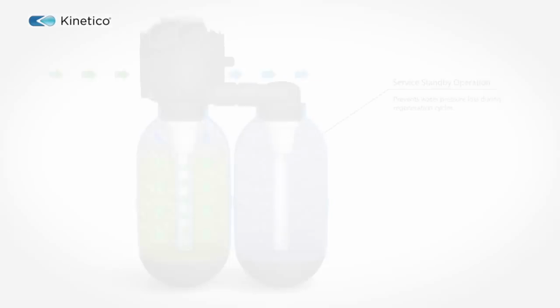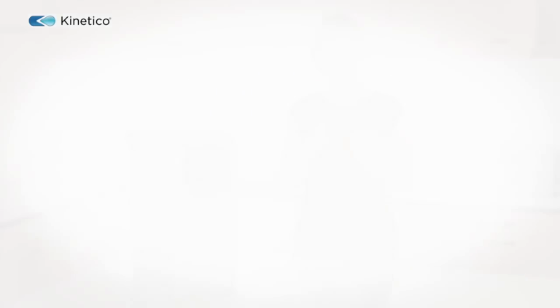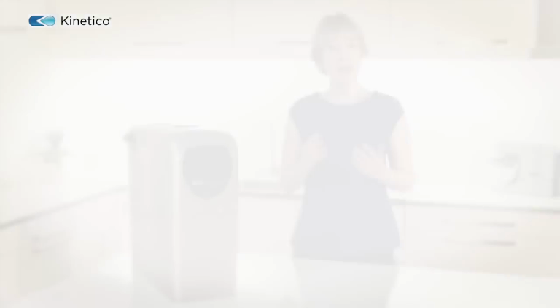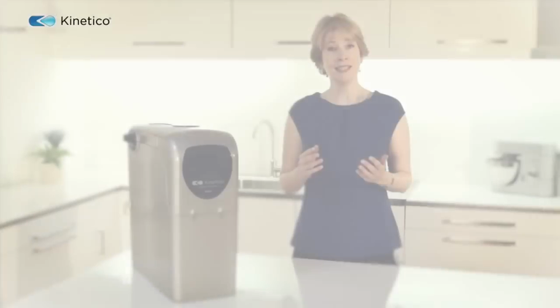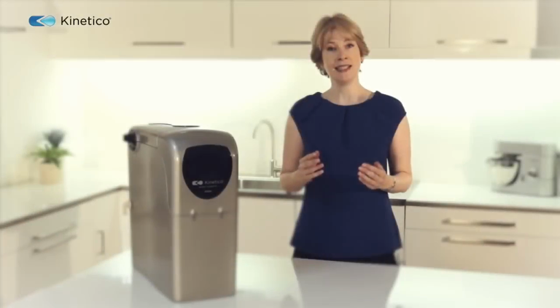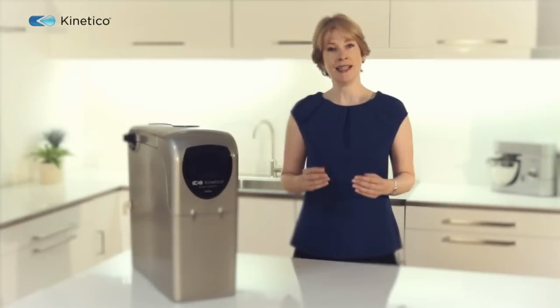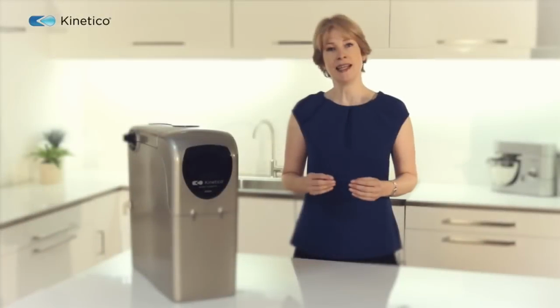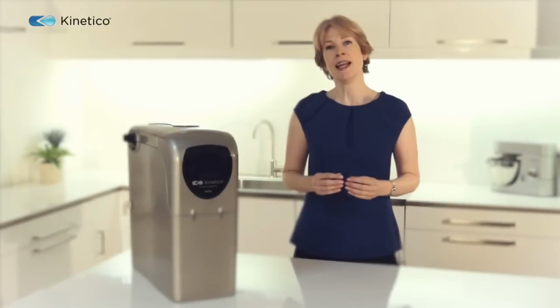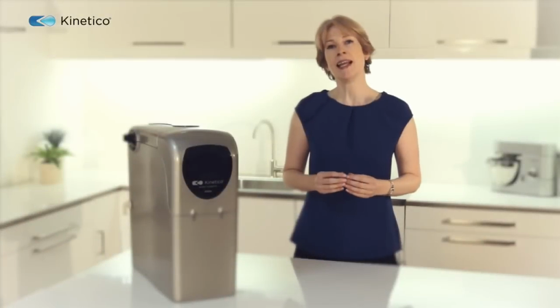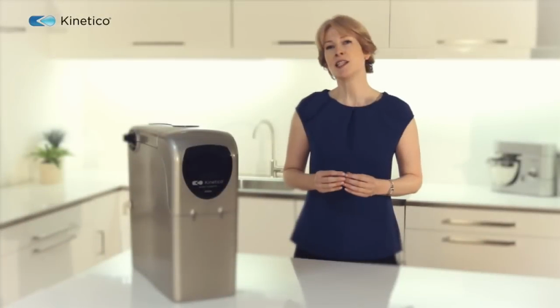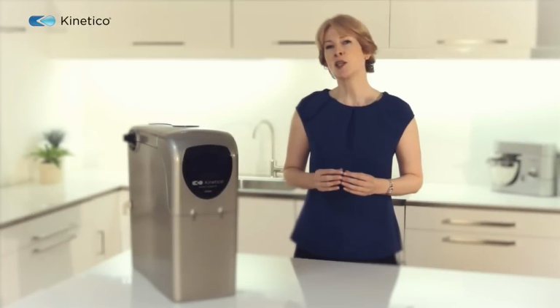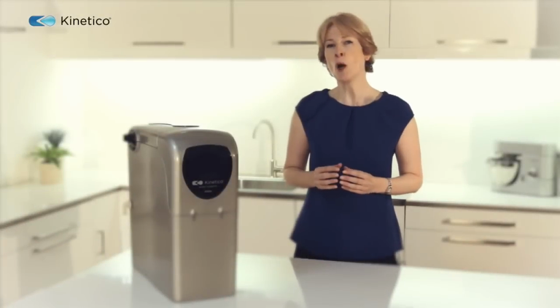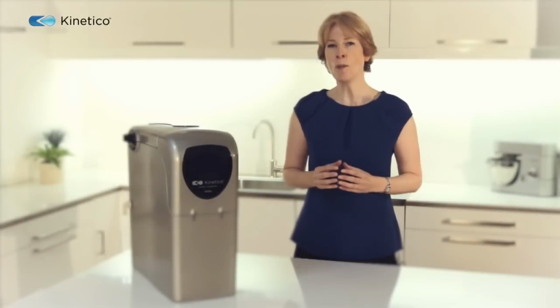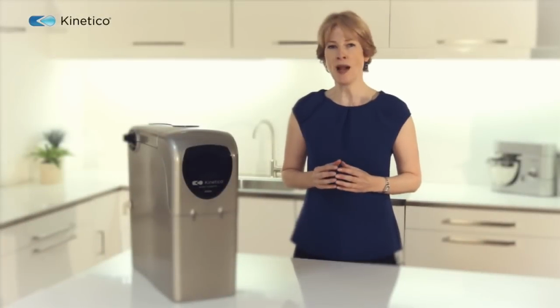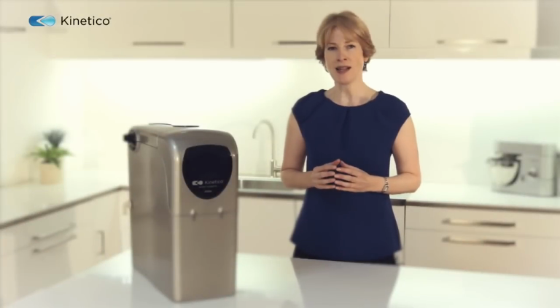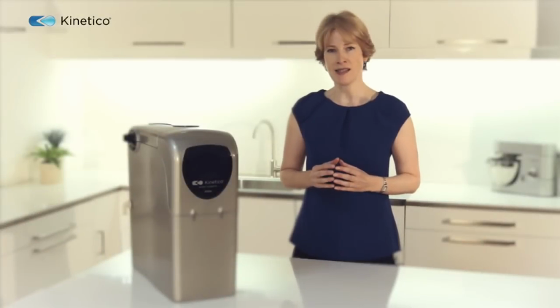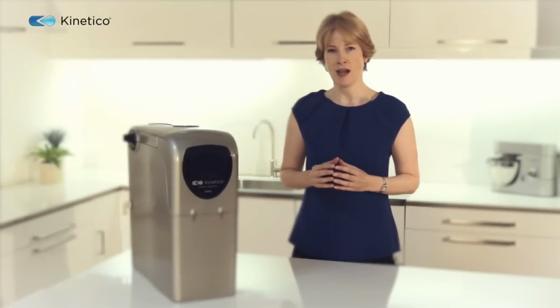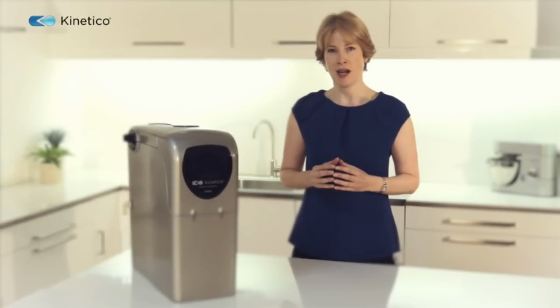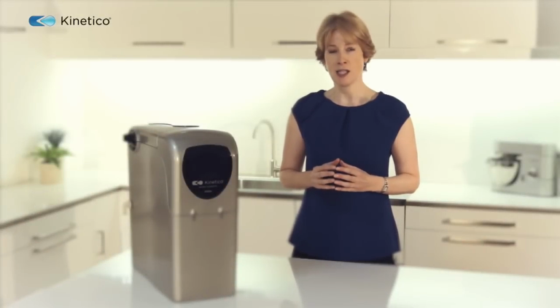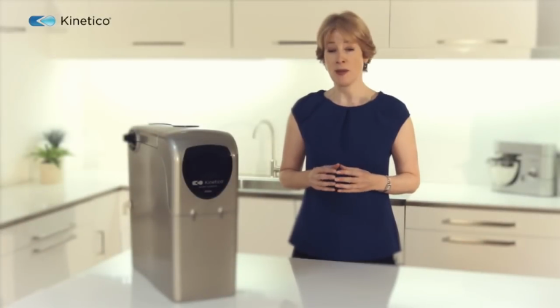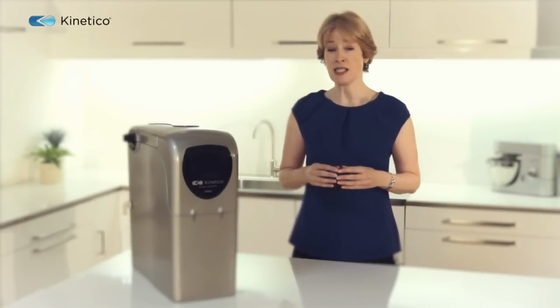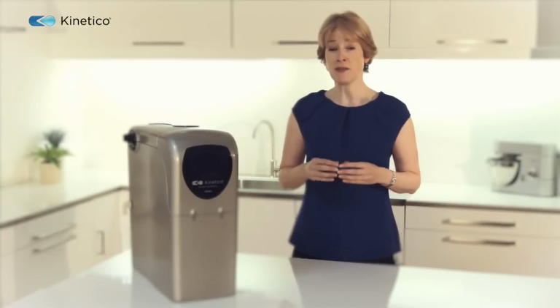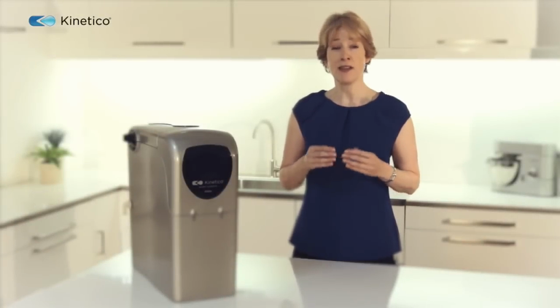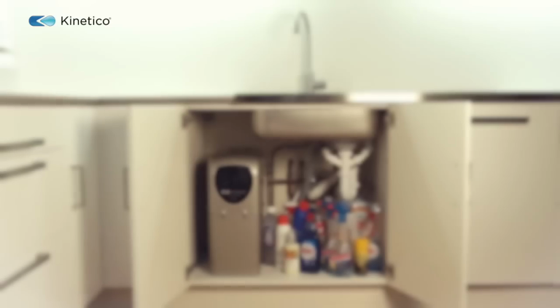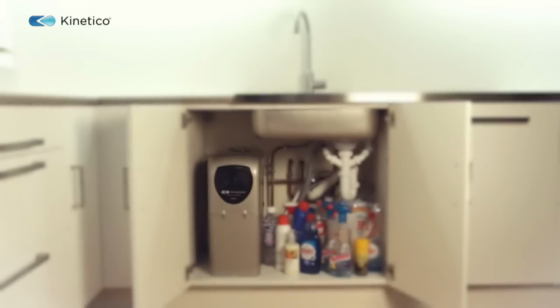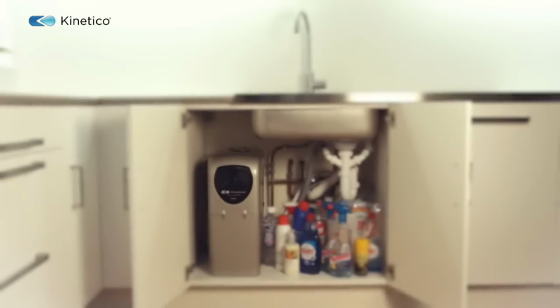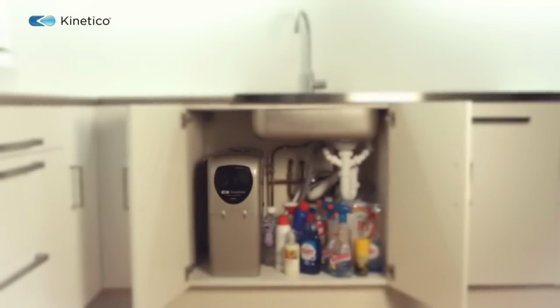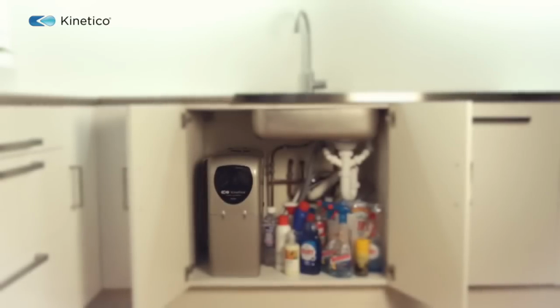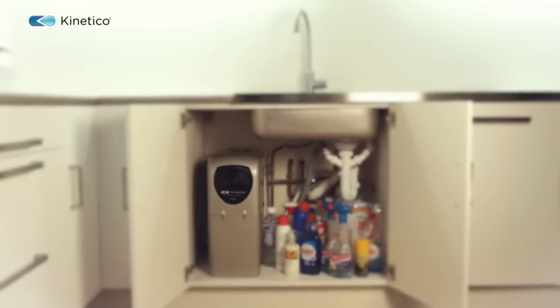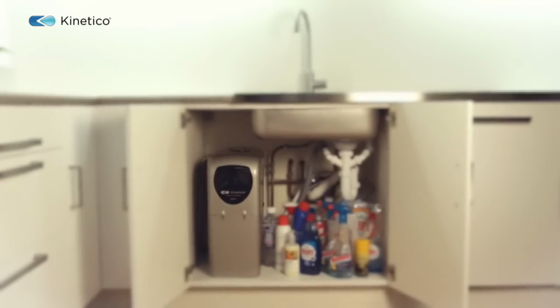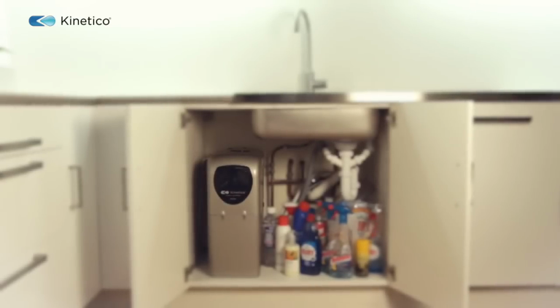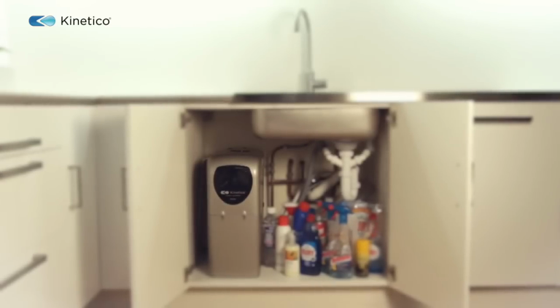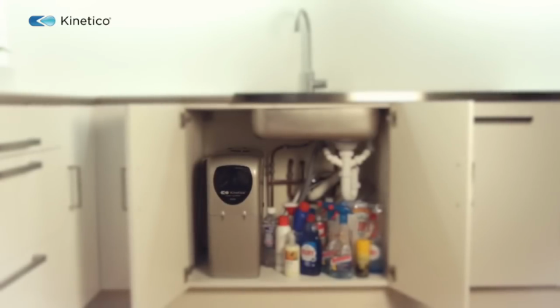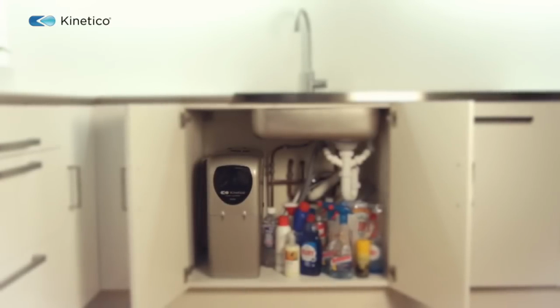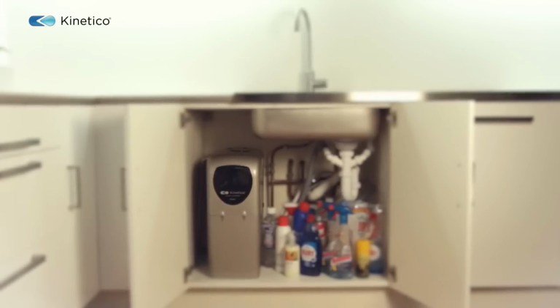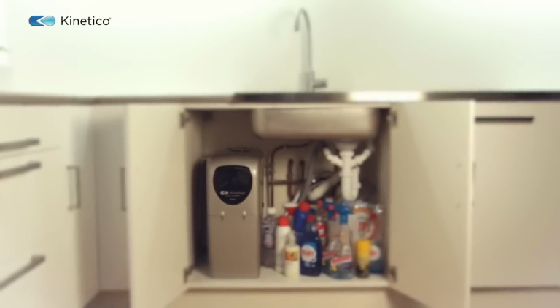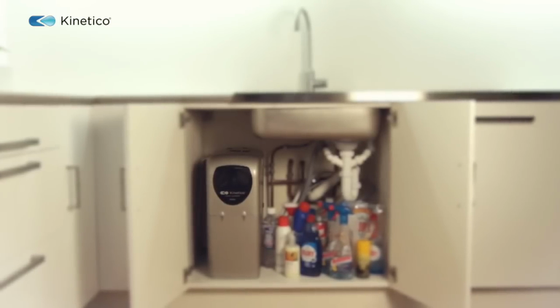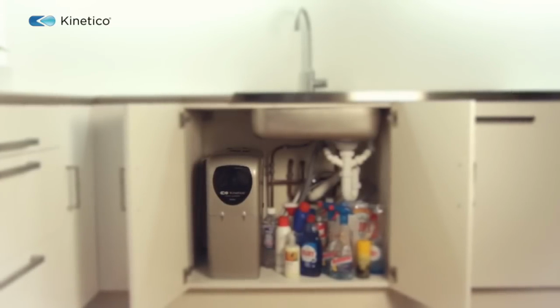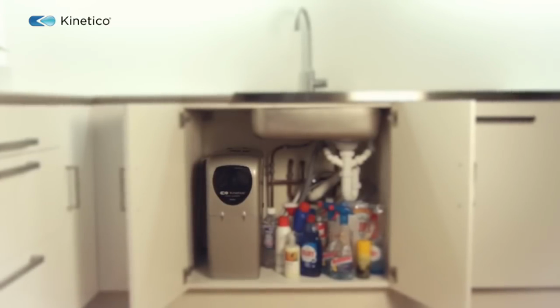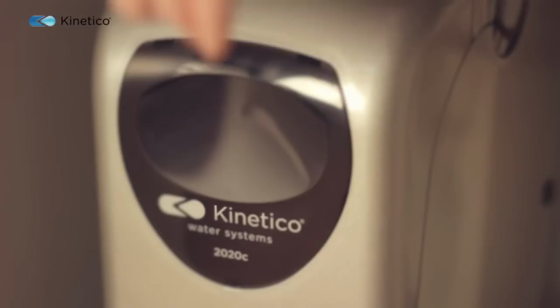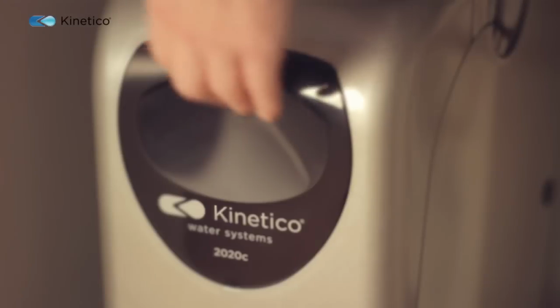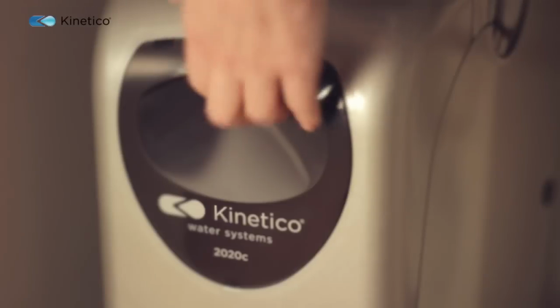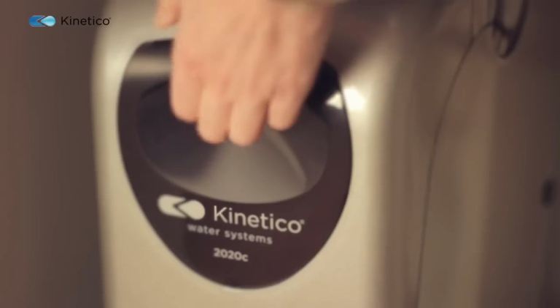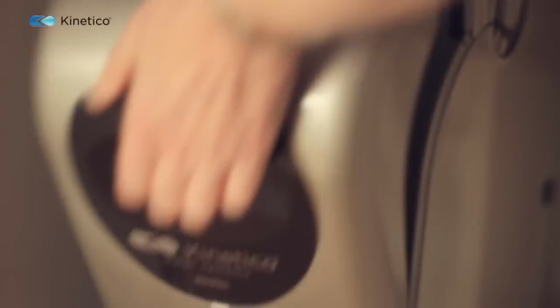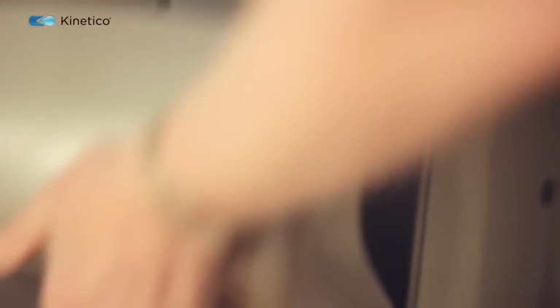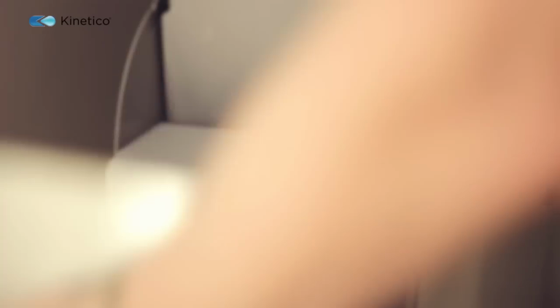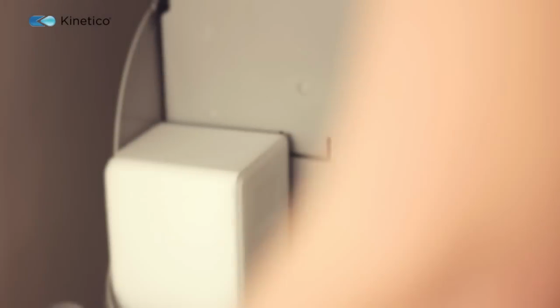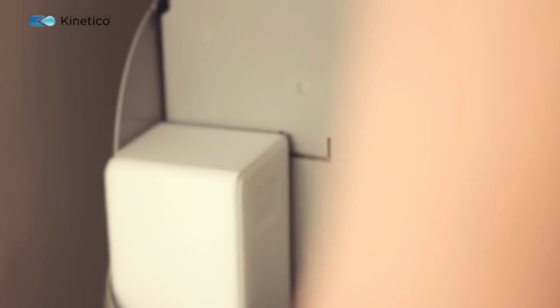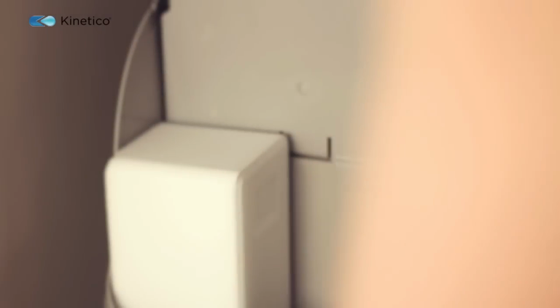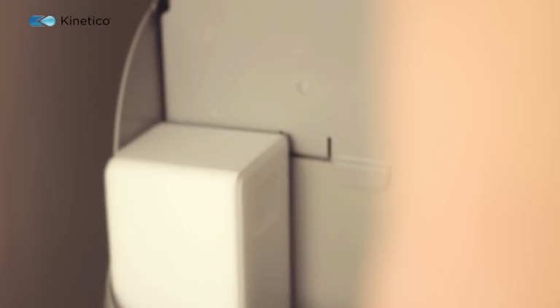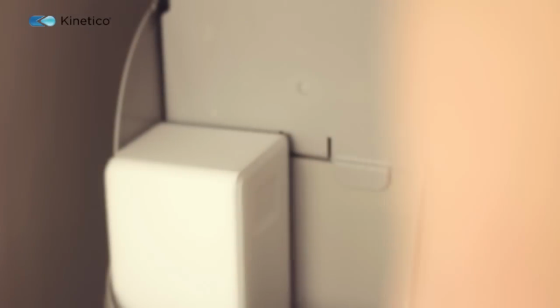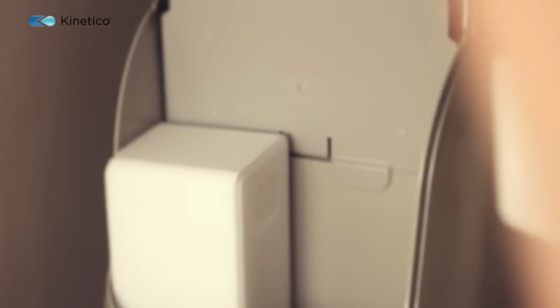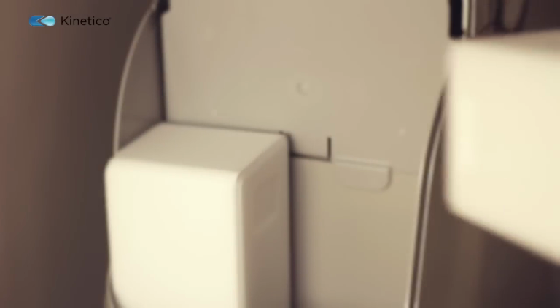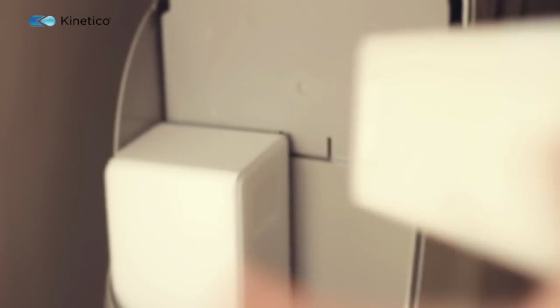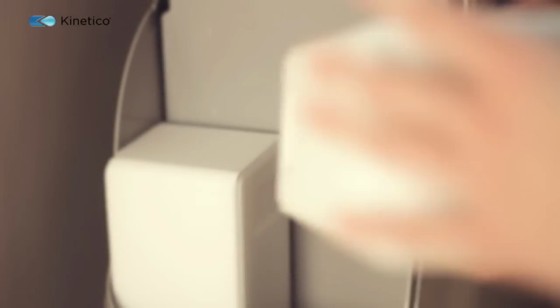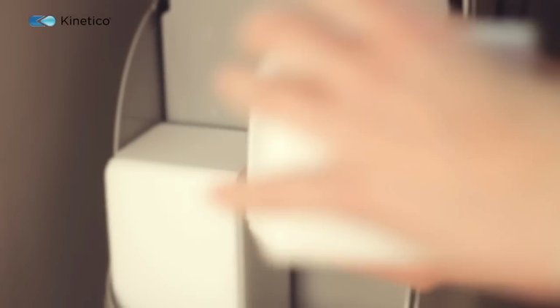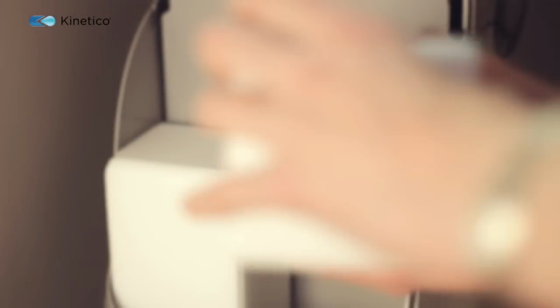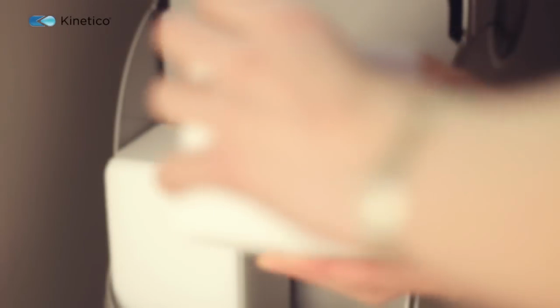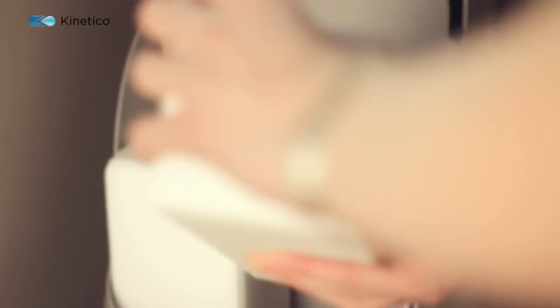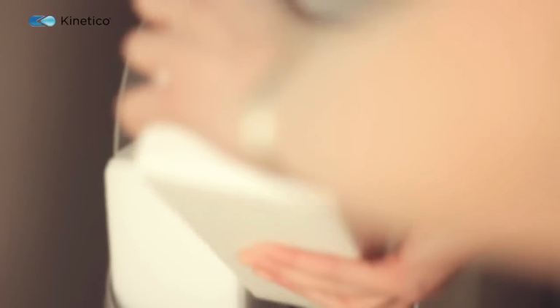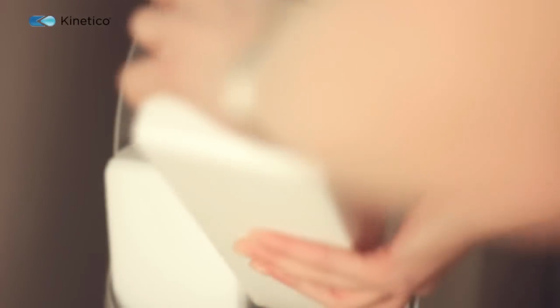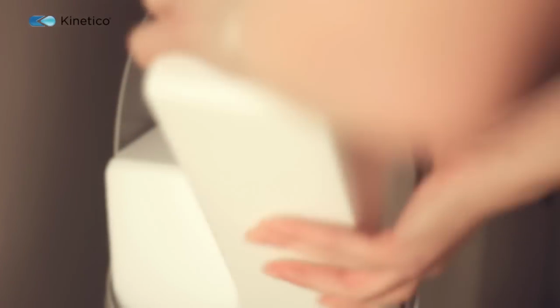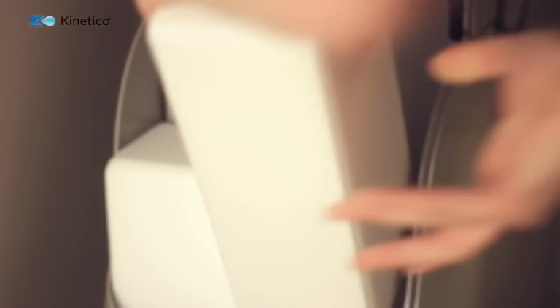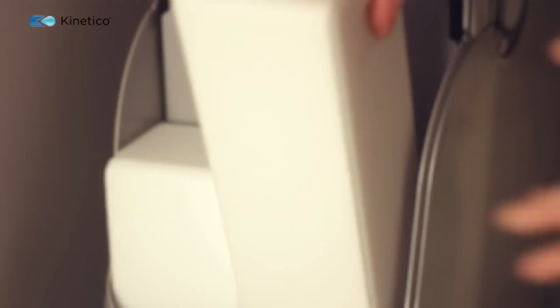Finally, its compact size means it fits neatly under a kitchen sink and it can take block salt to ensure easy loading.